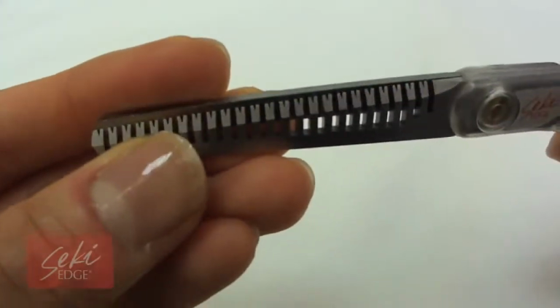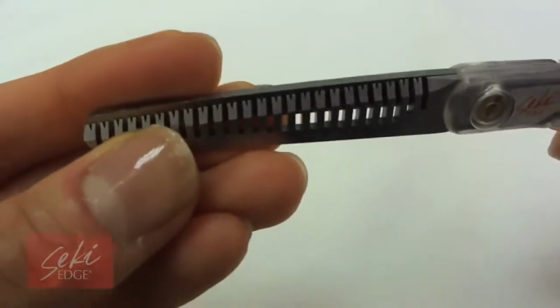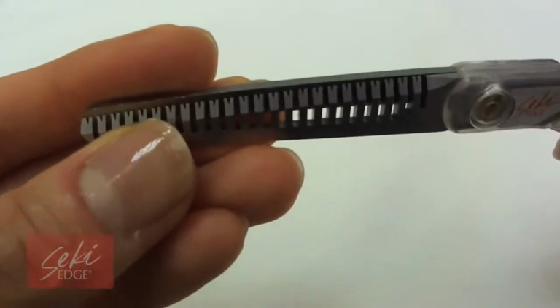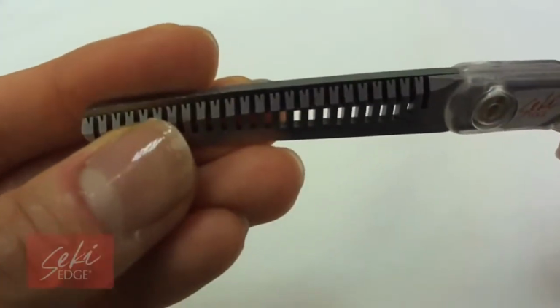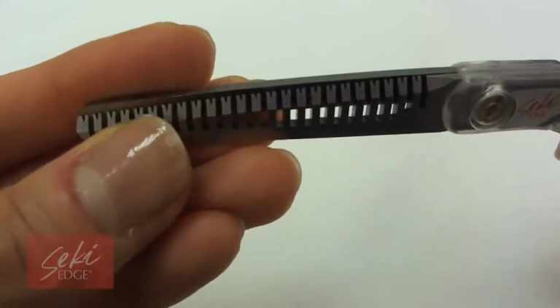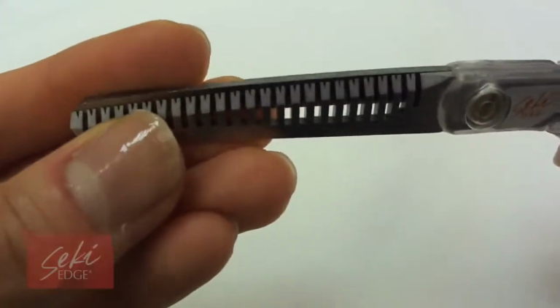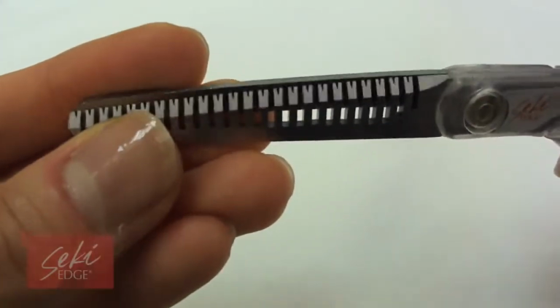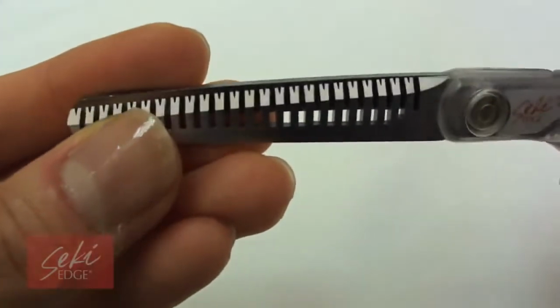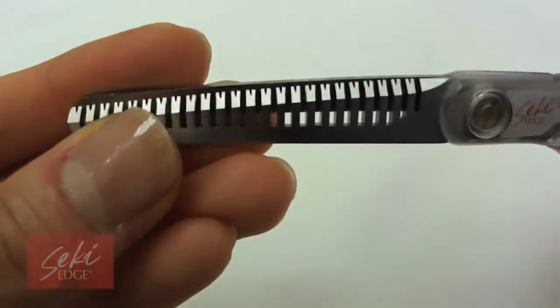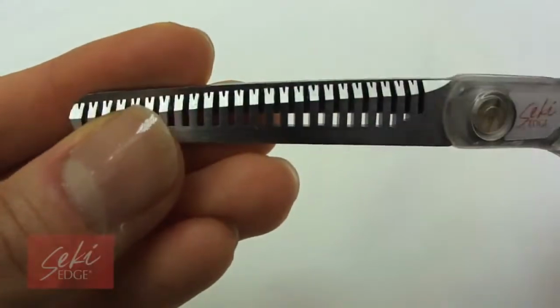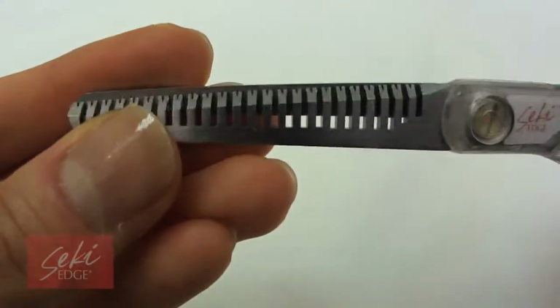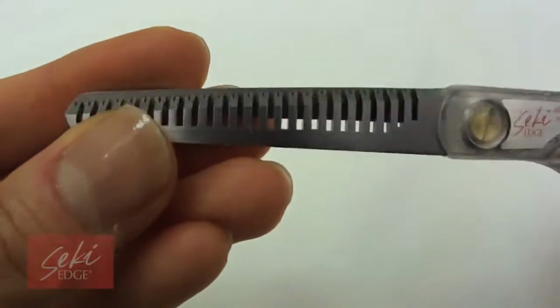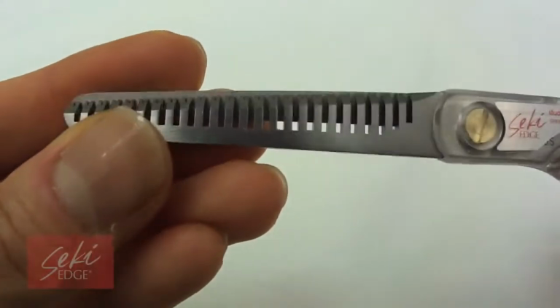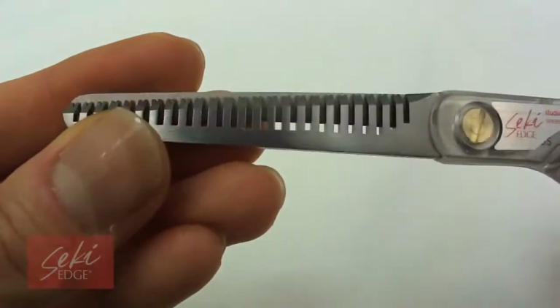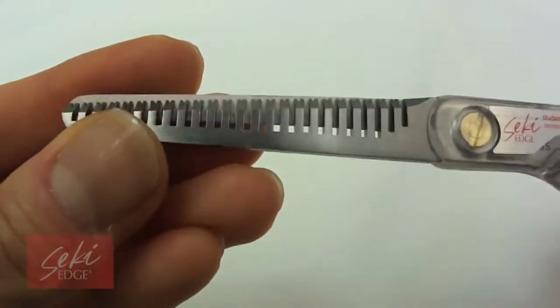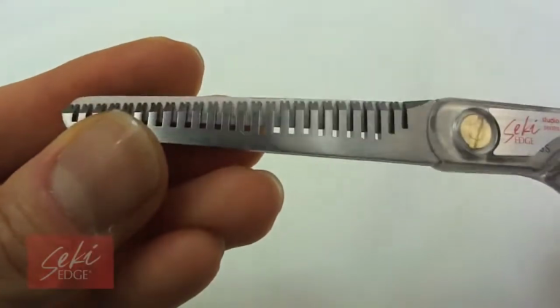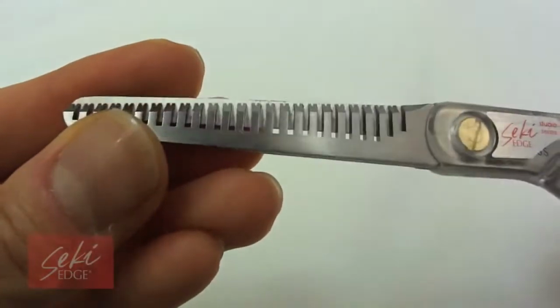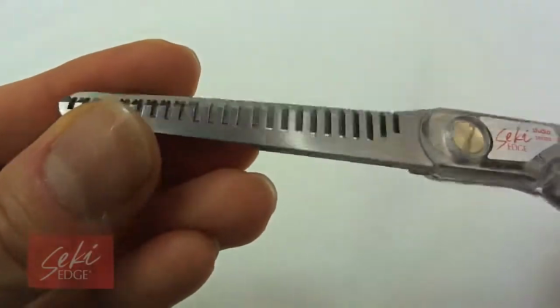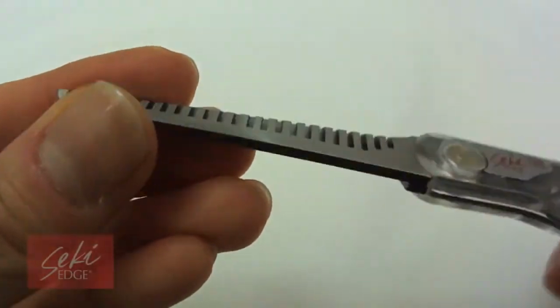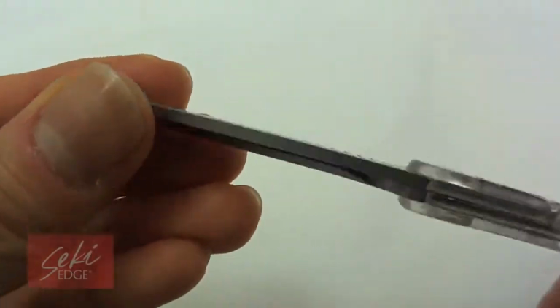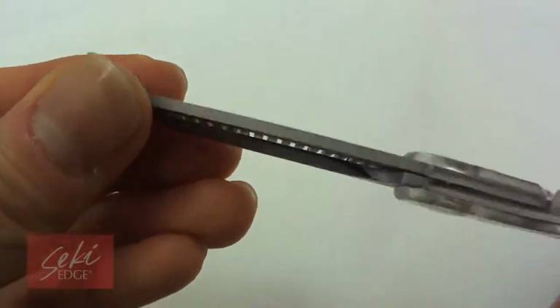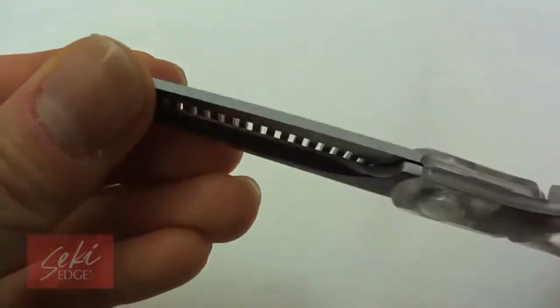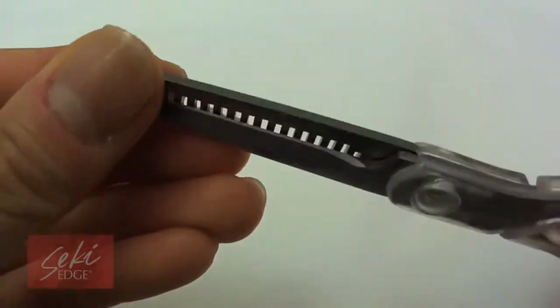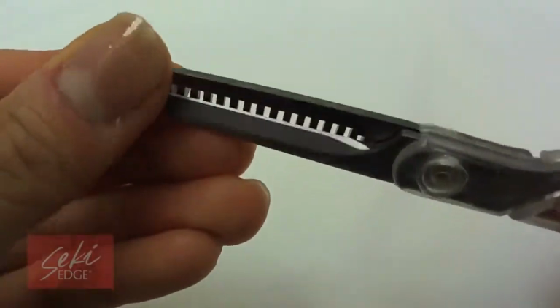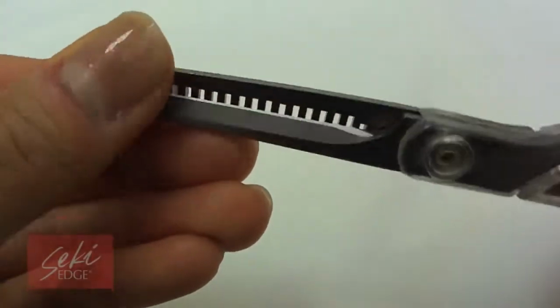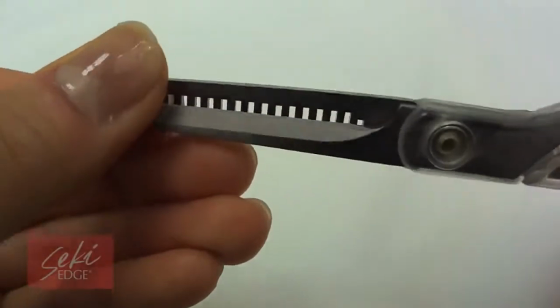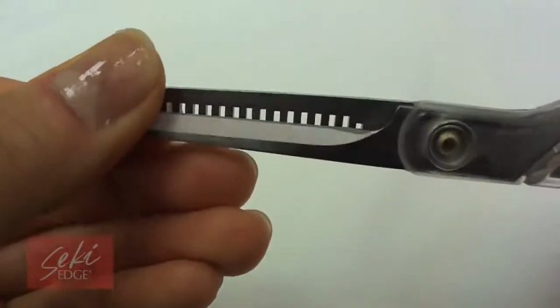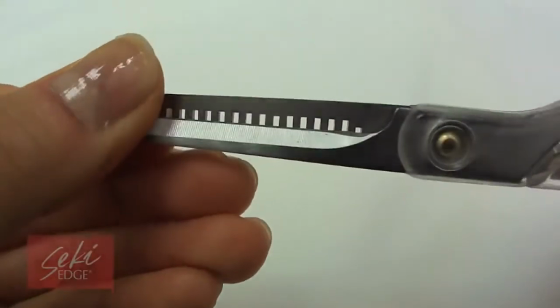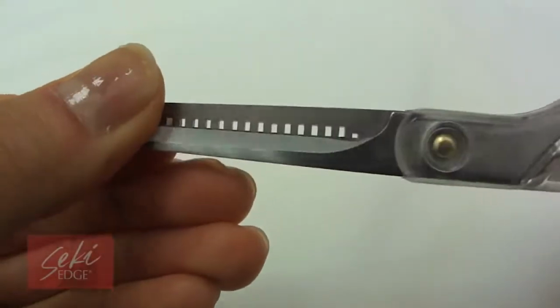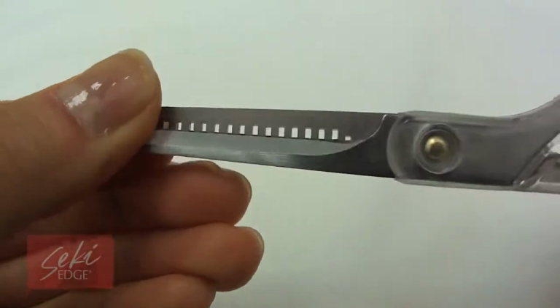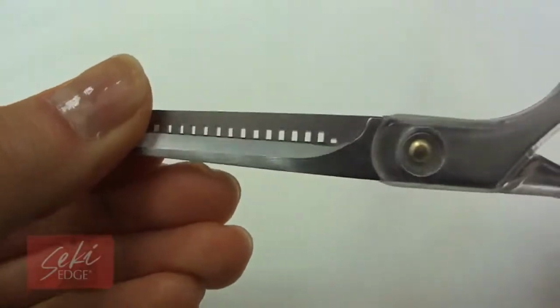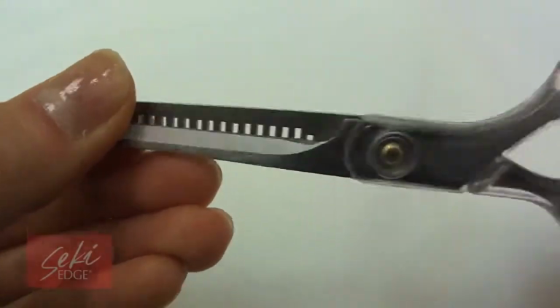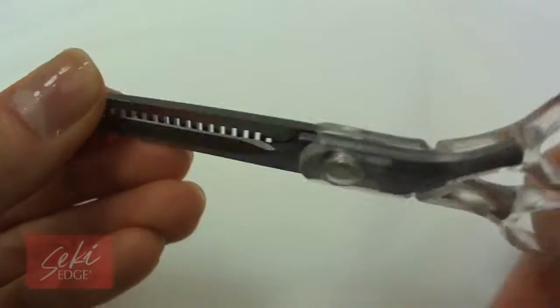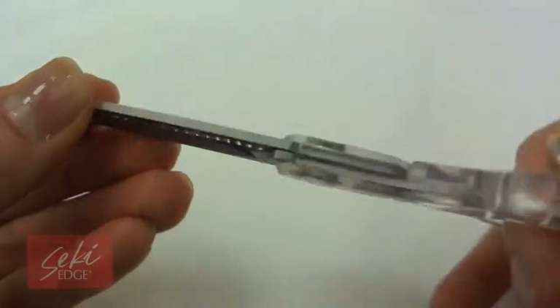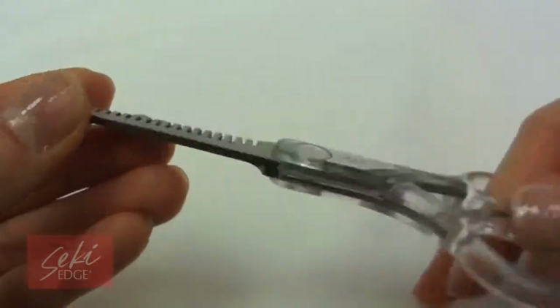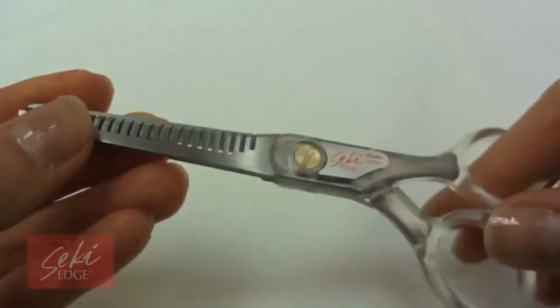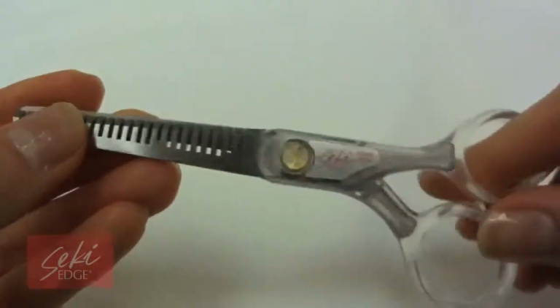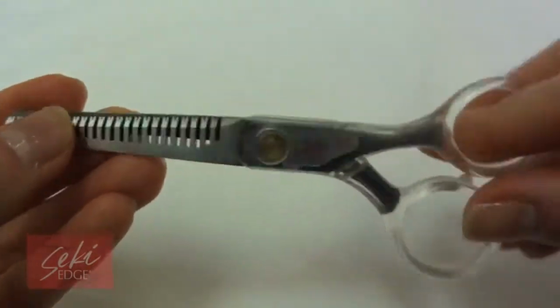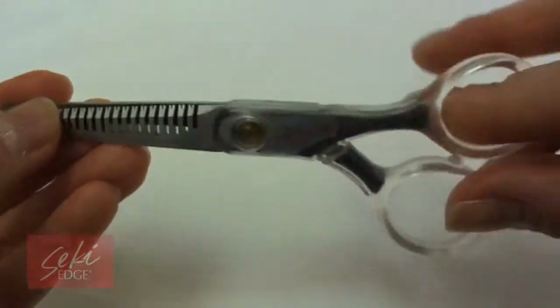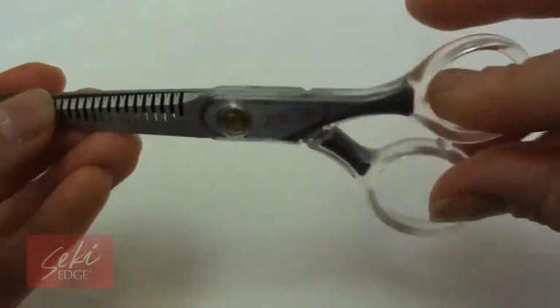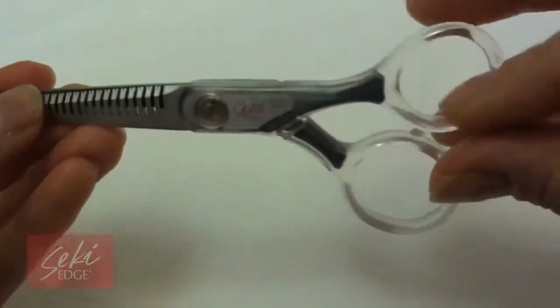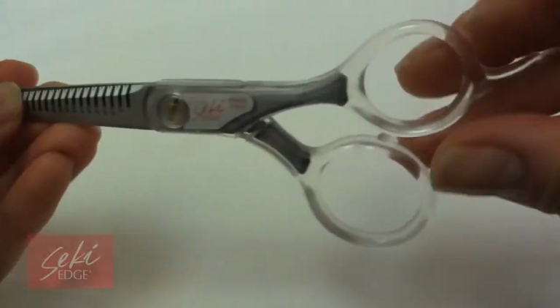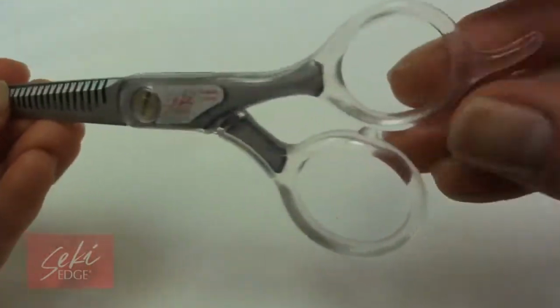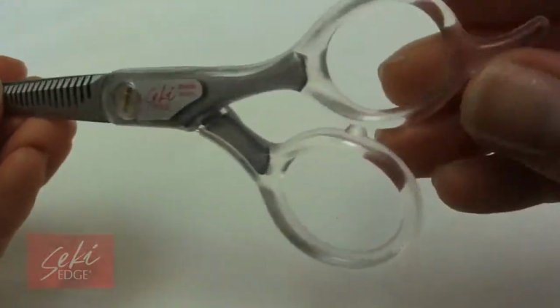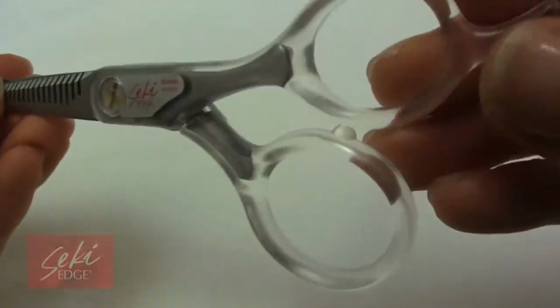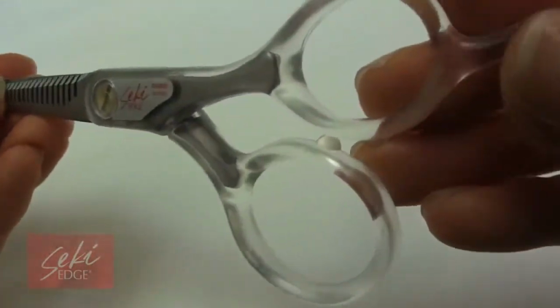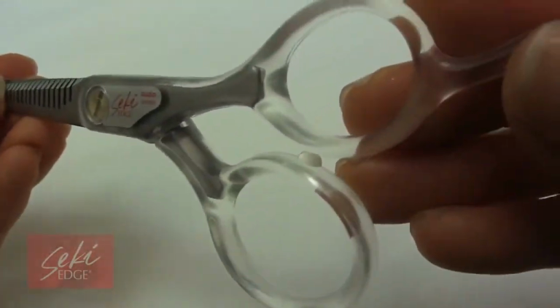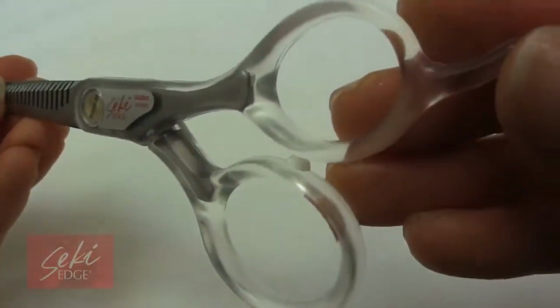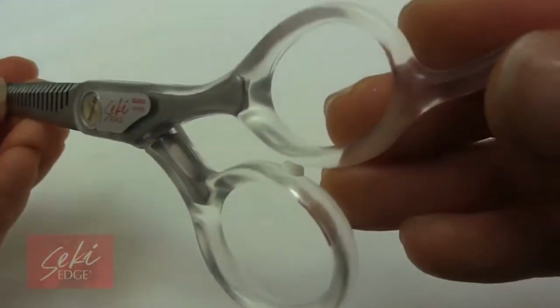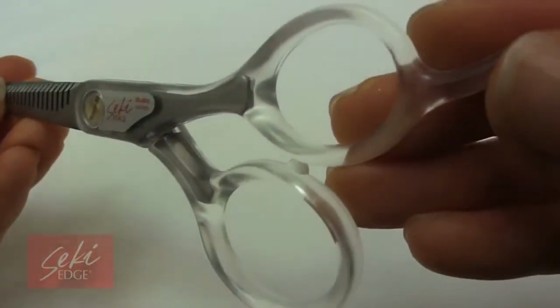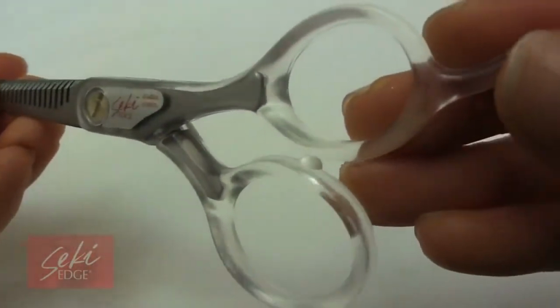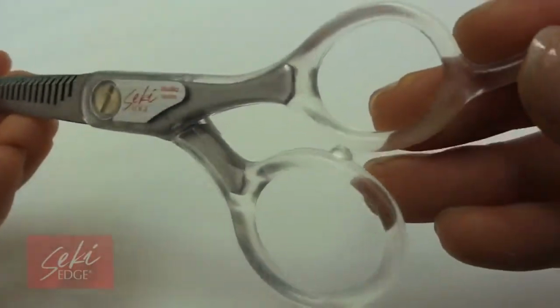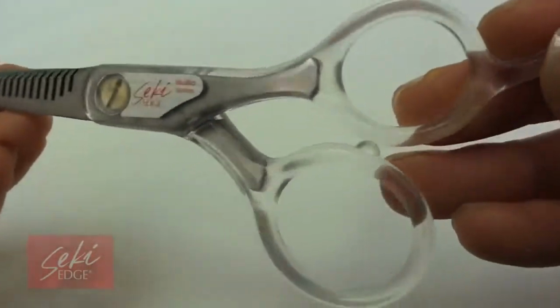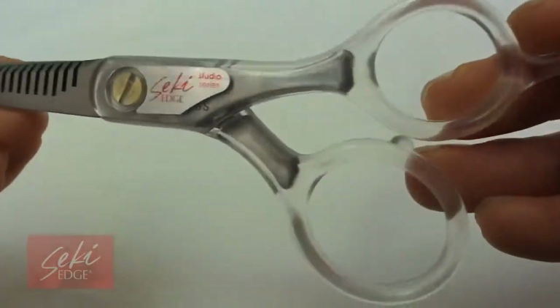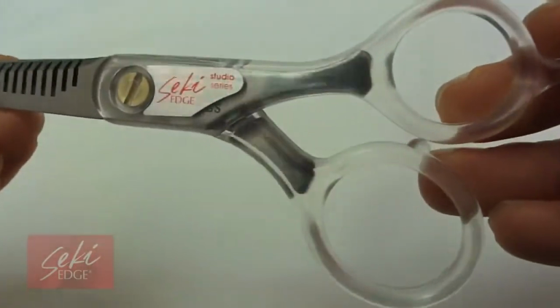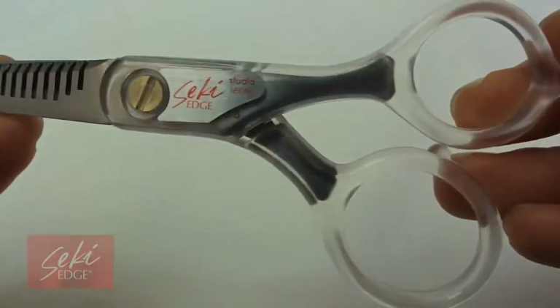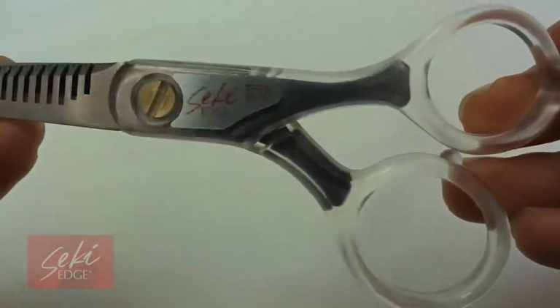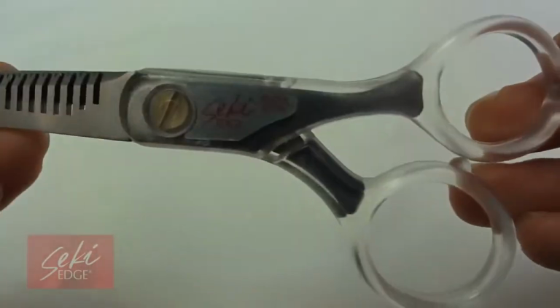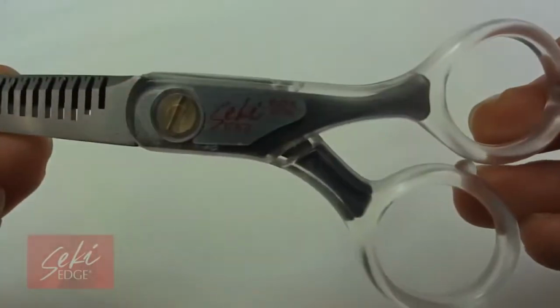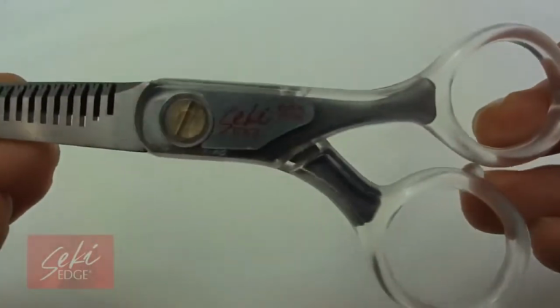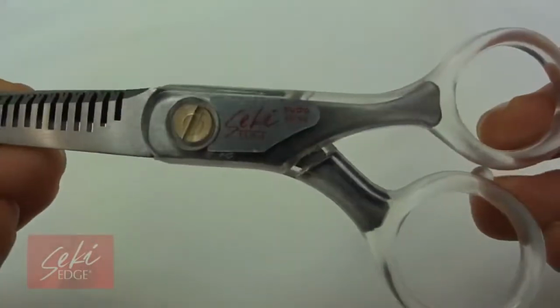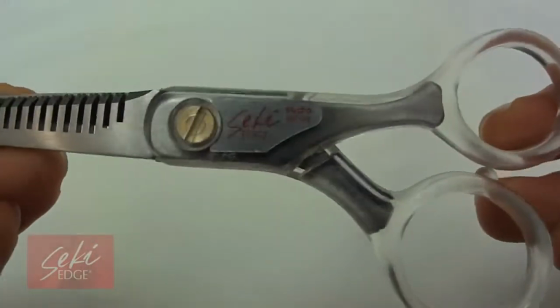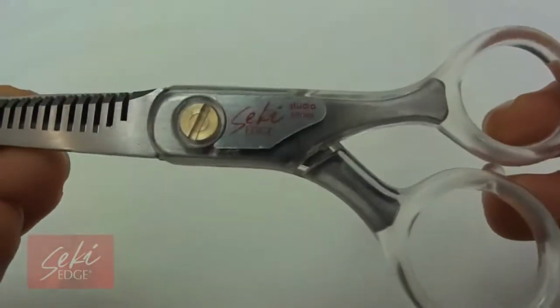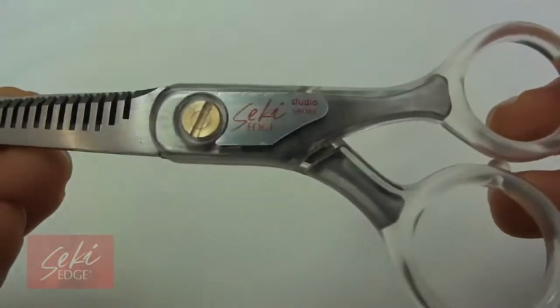The ergonomically designed clear molded handles are lightweight and give a comfortable grip for maximum control to eliminate tension in your hands.